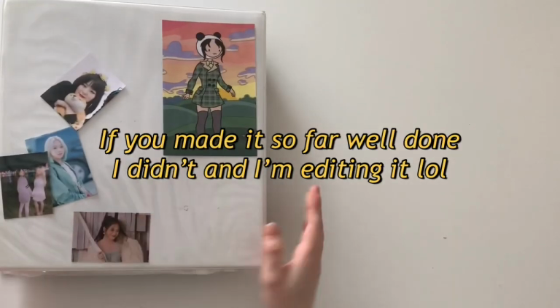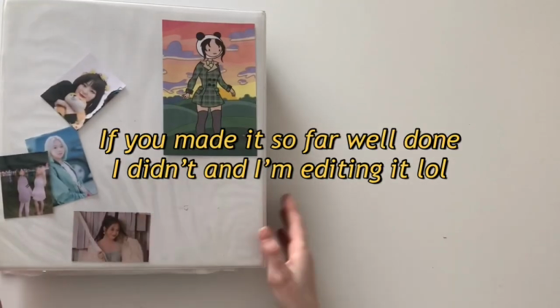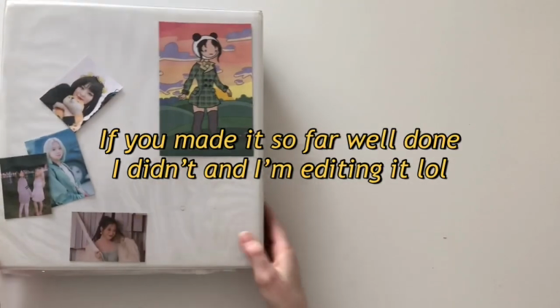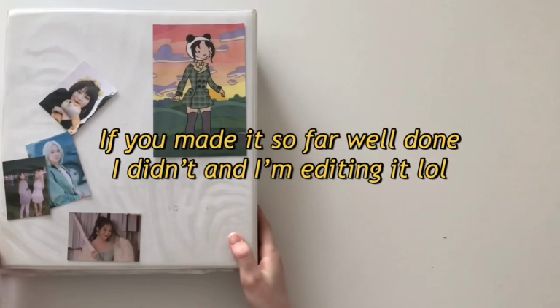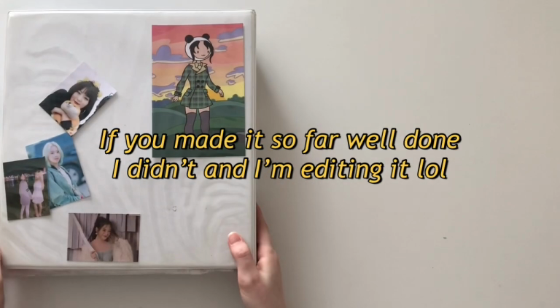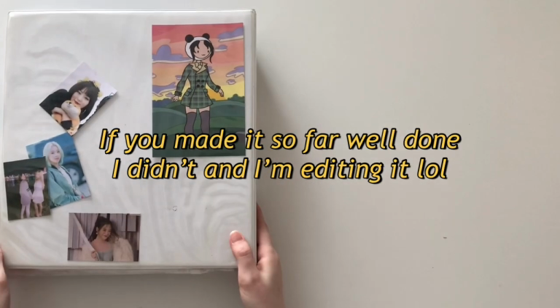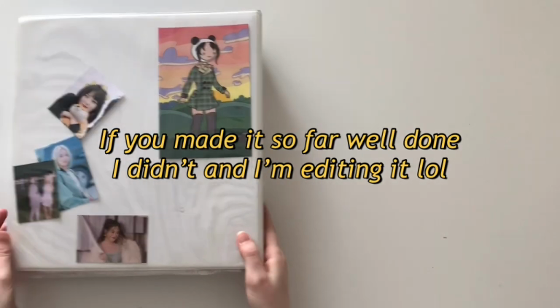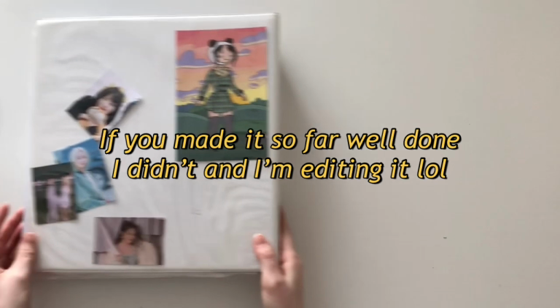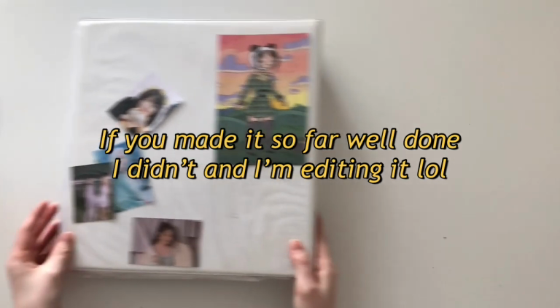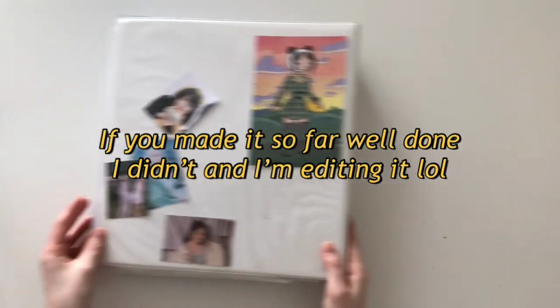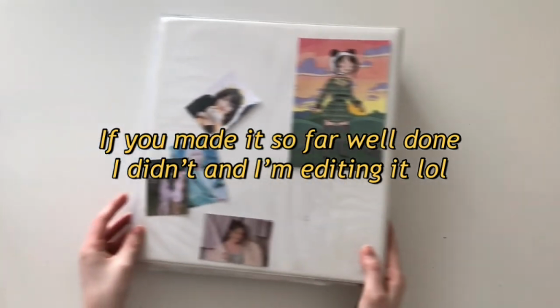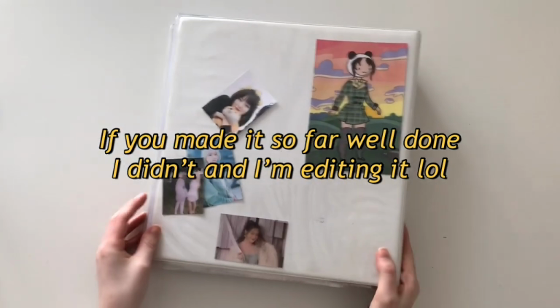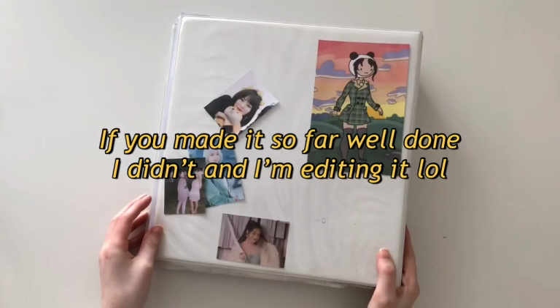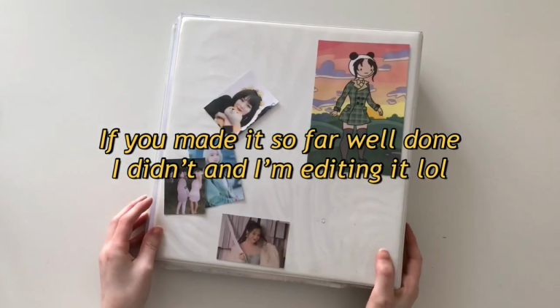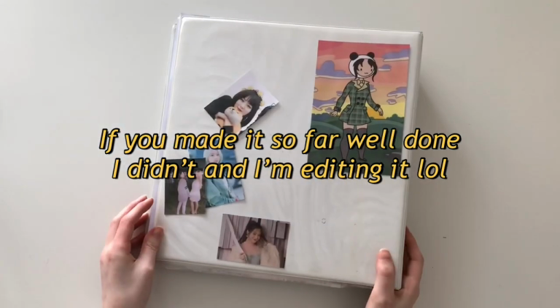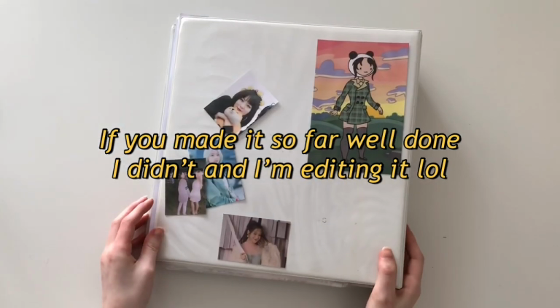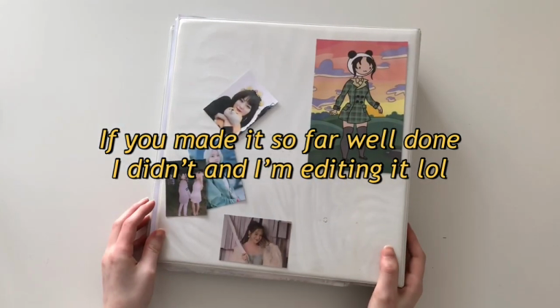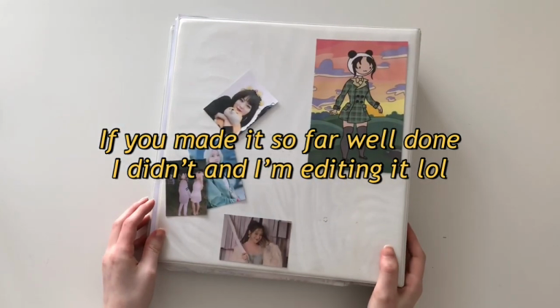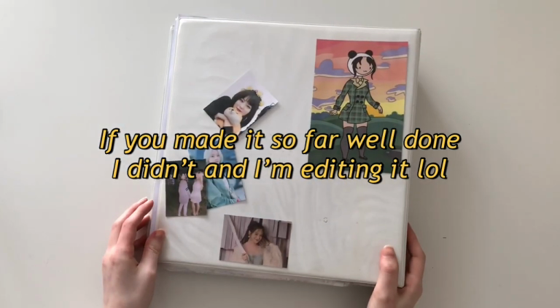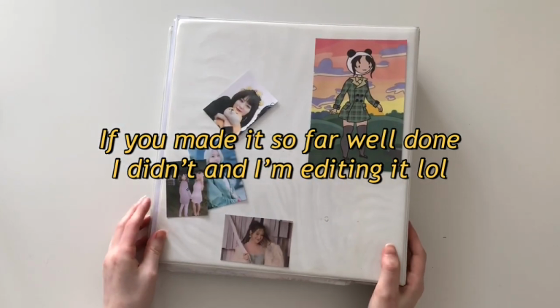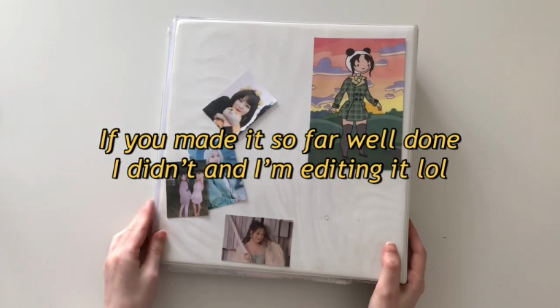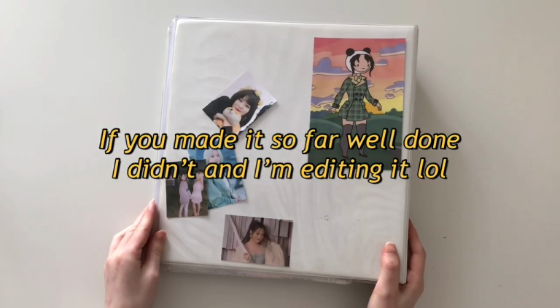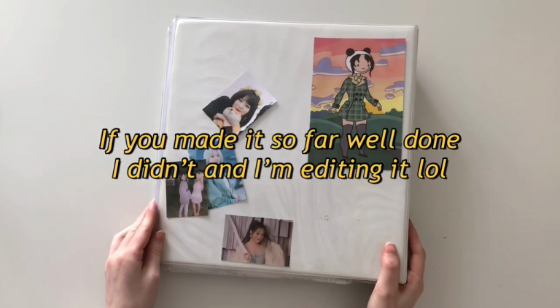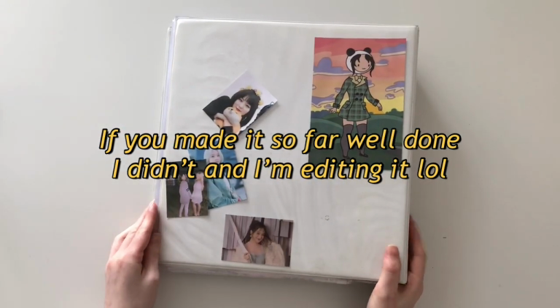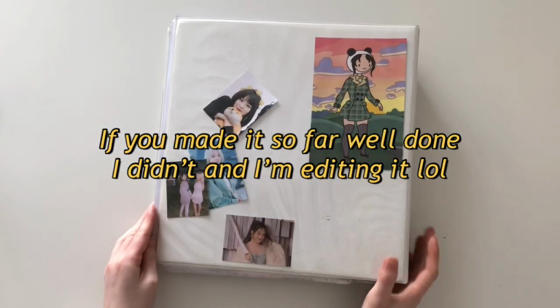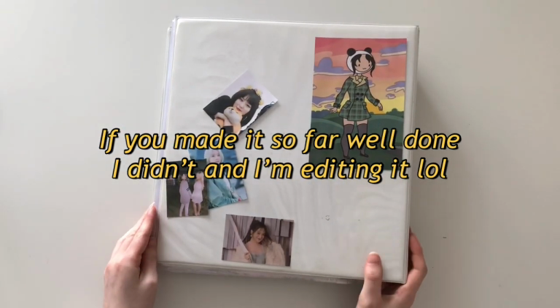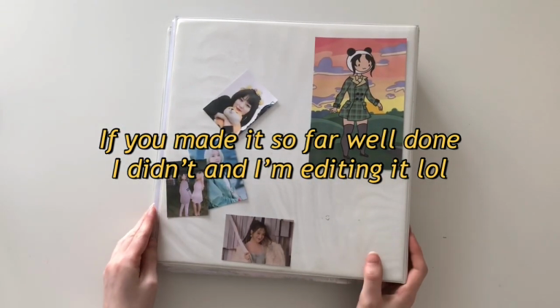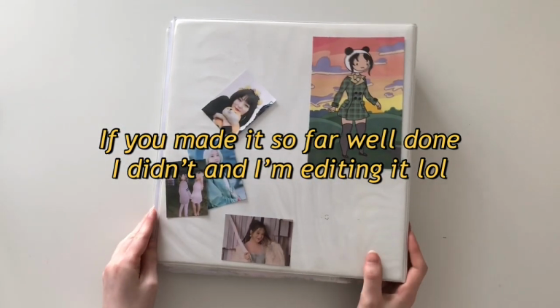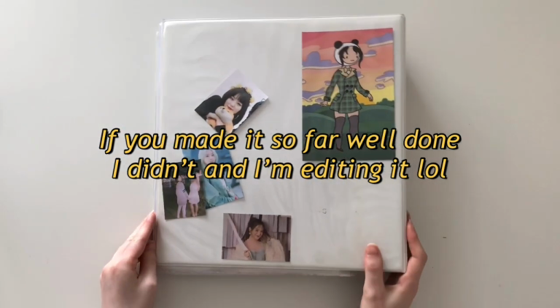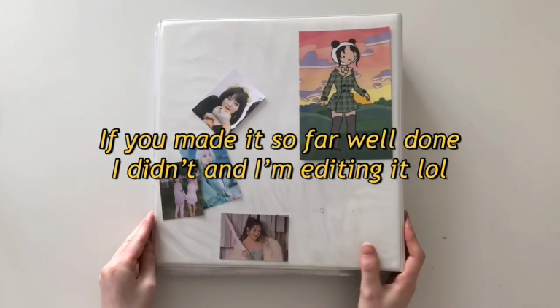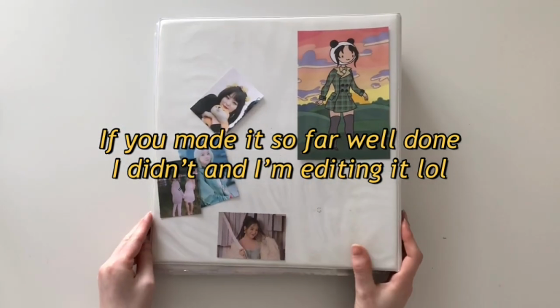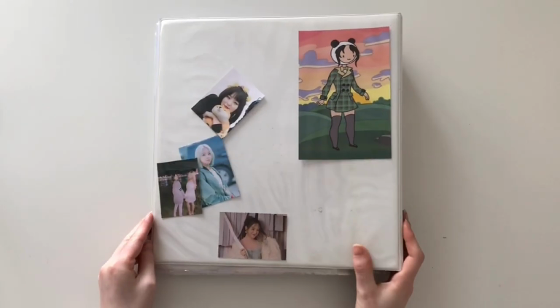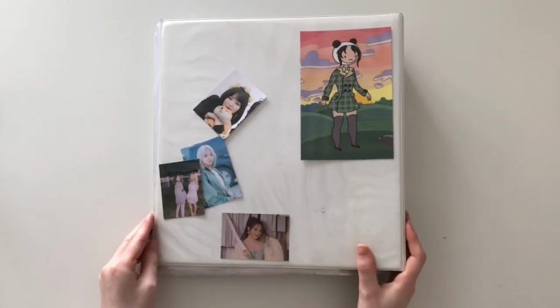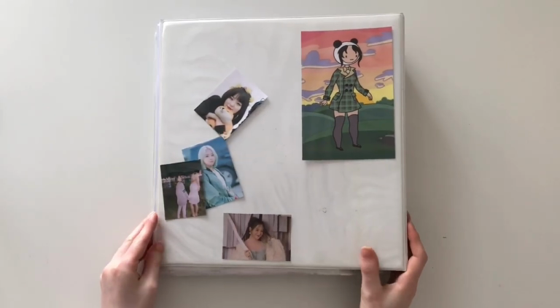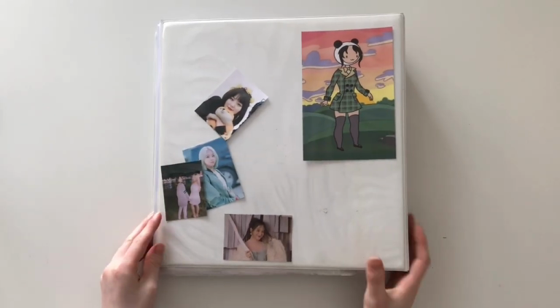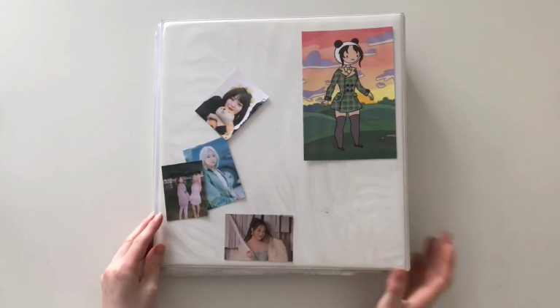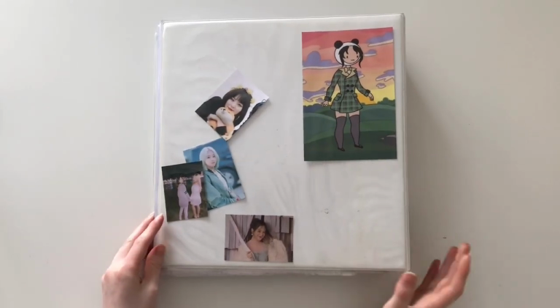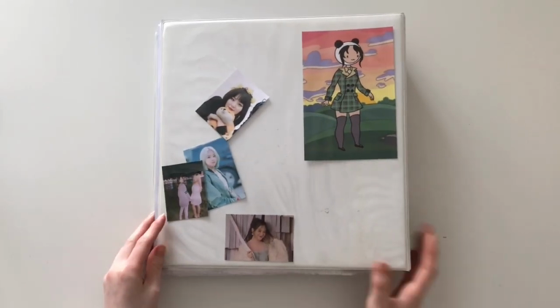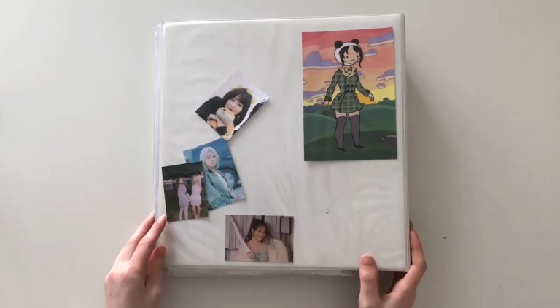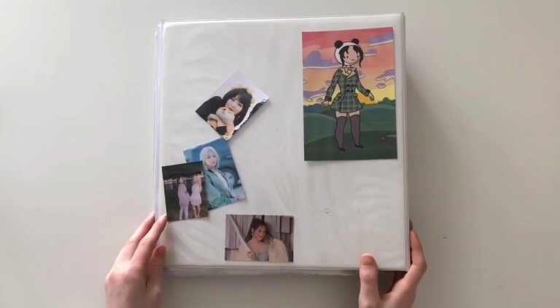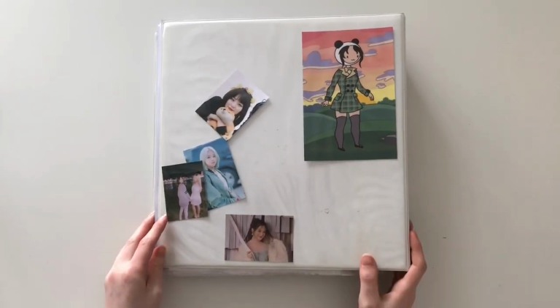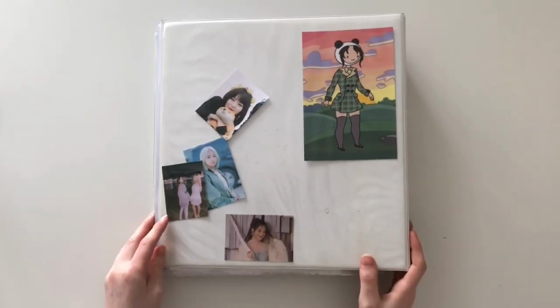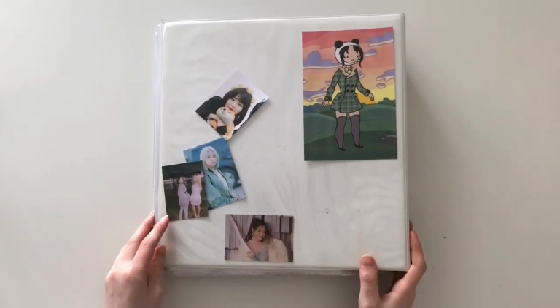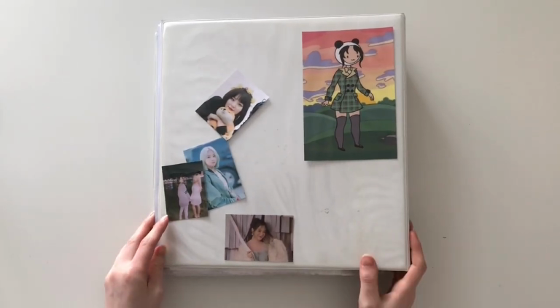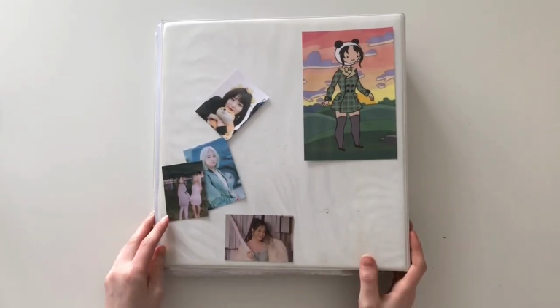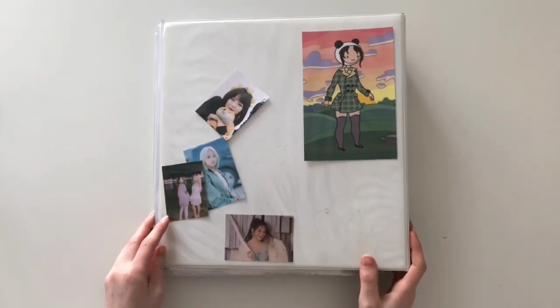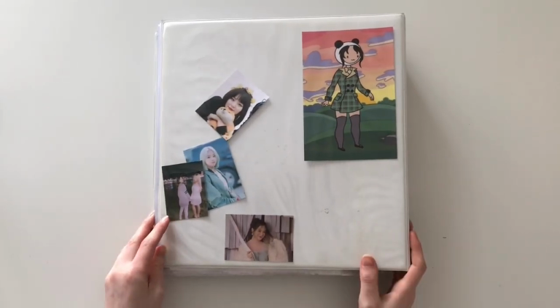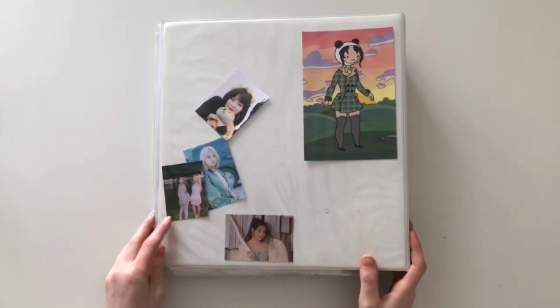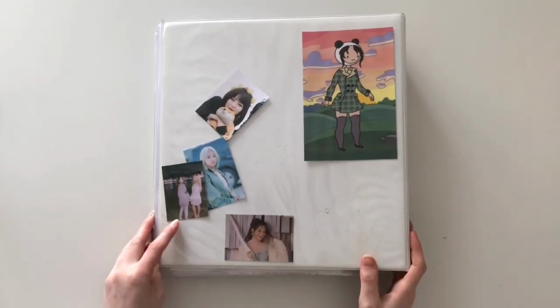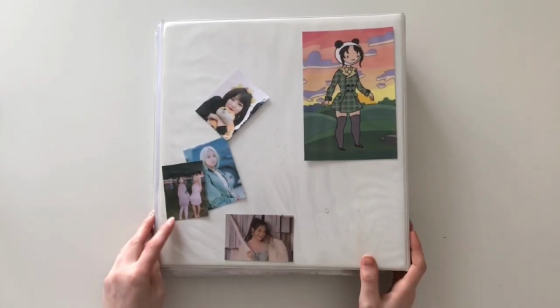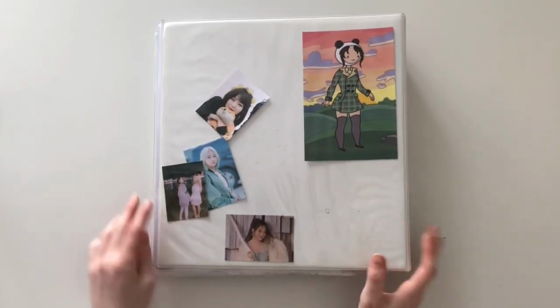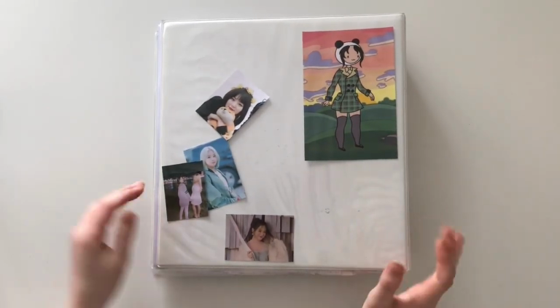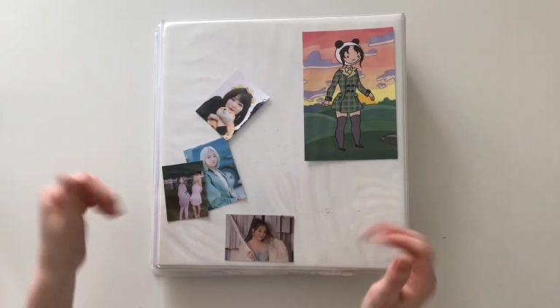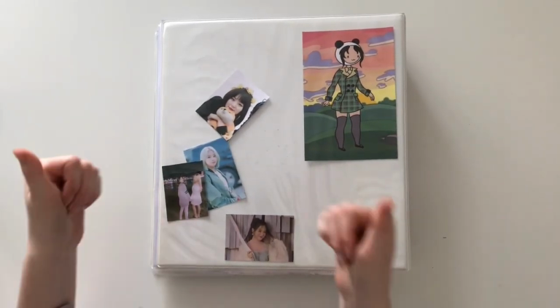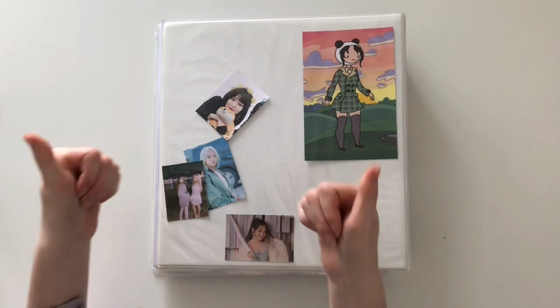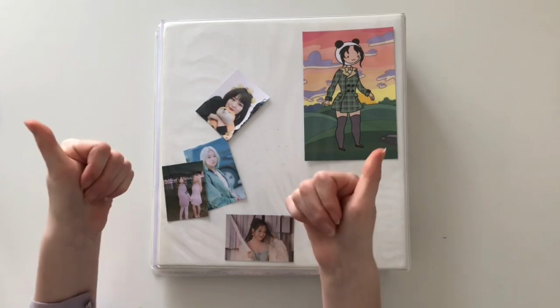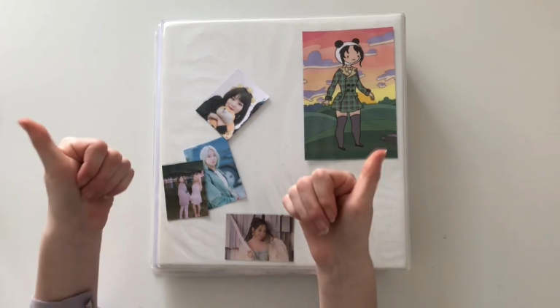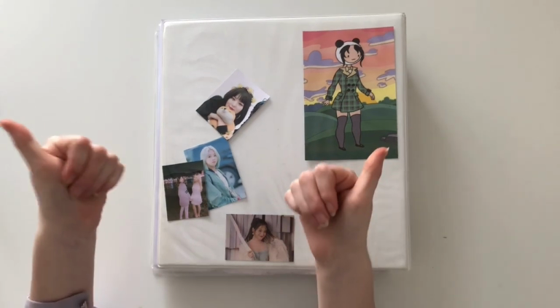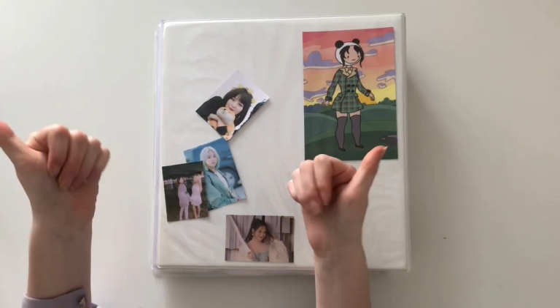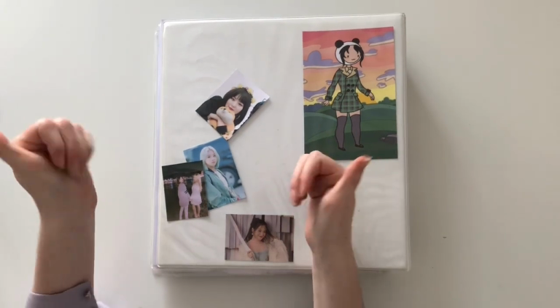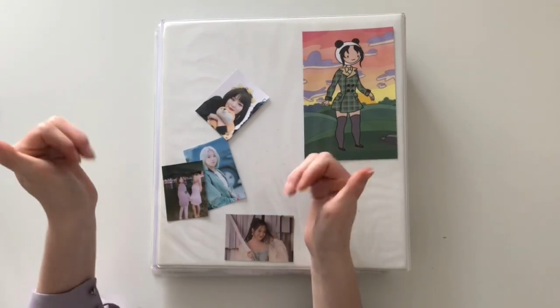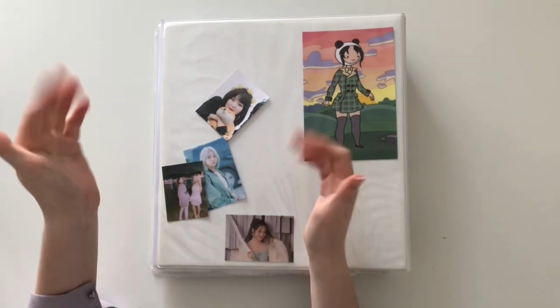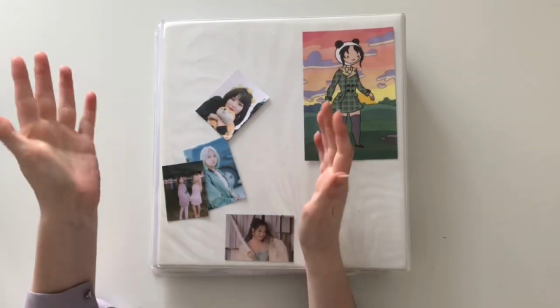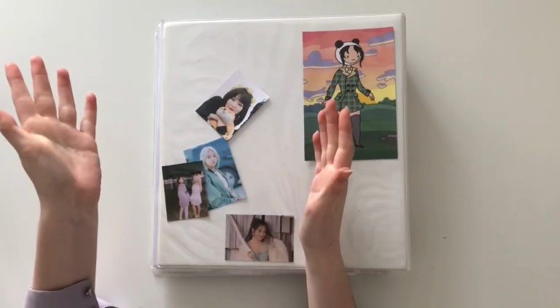I hope you enjoyed watching this. It was really fun making it and this is my first video, so wow.